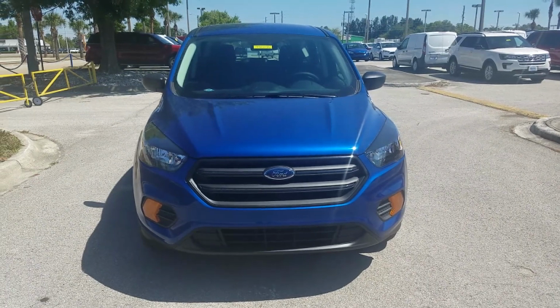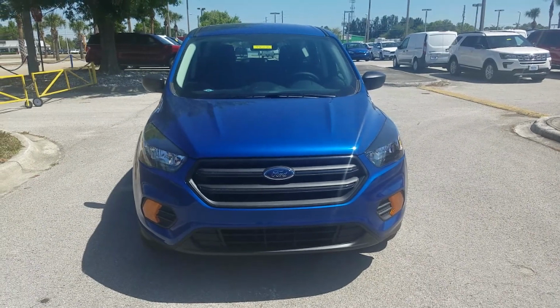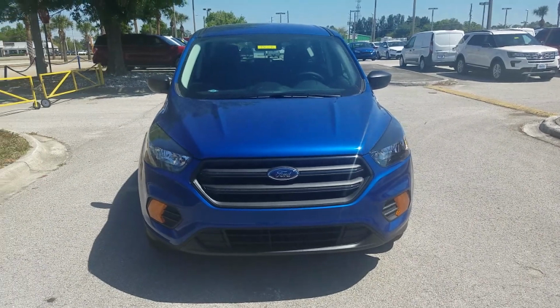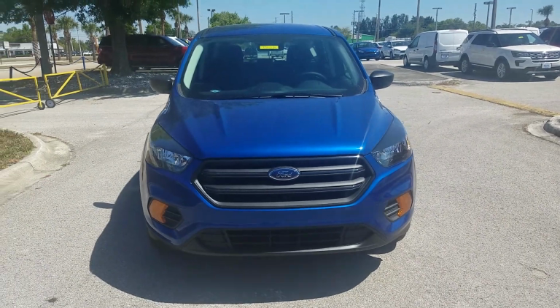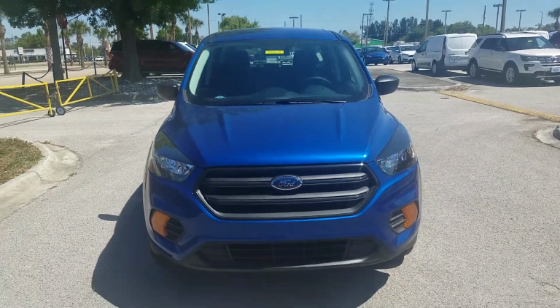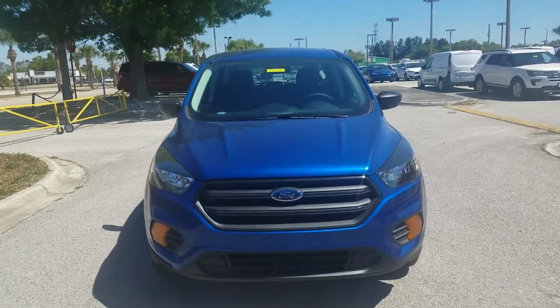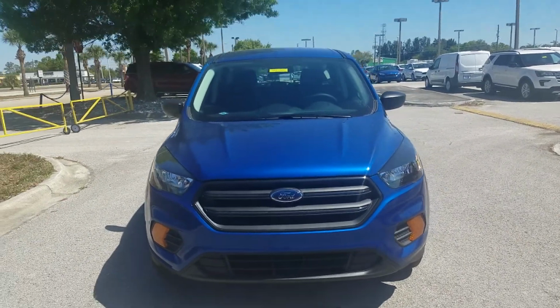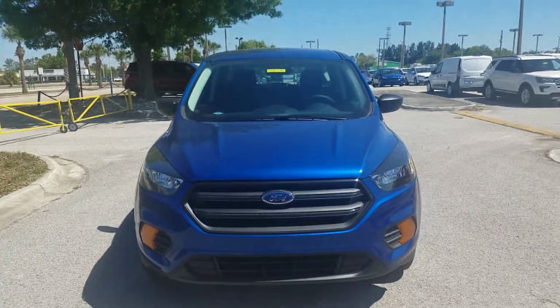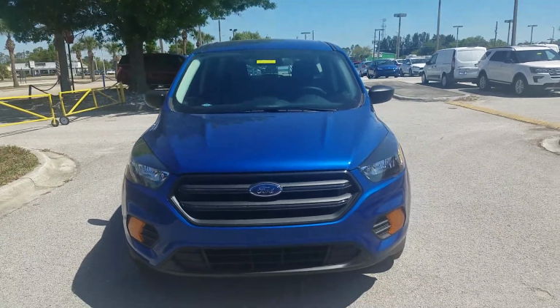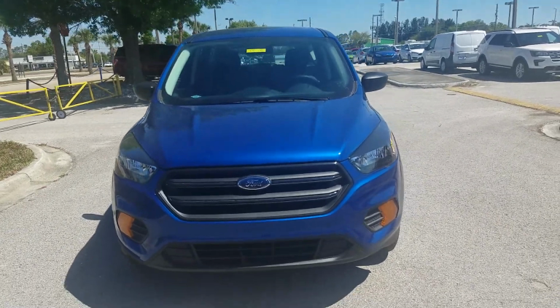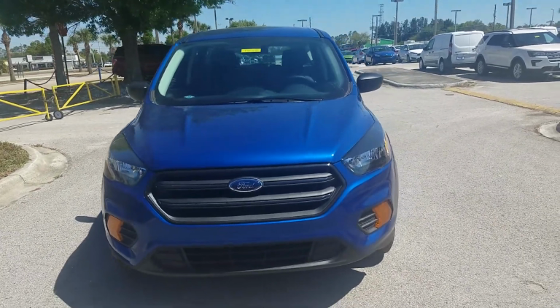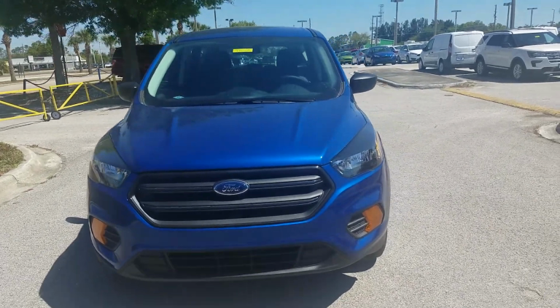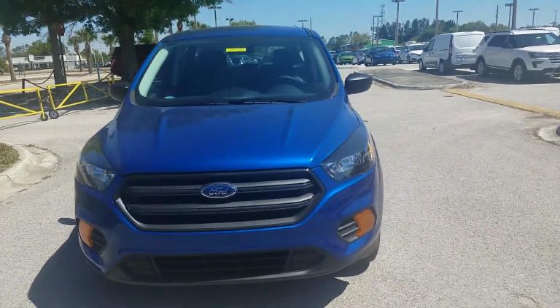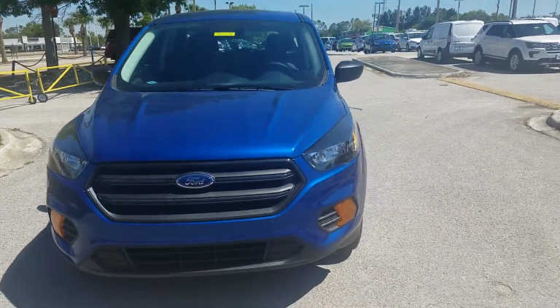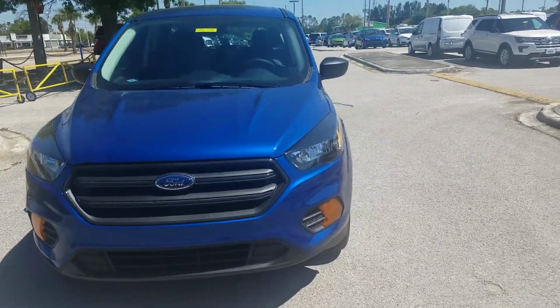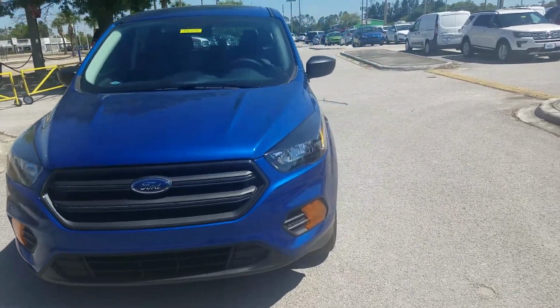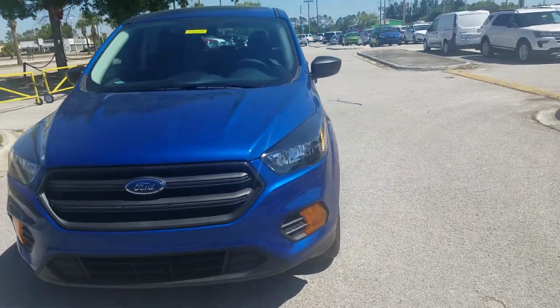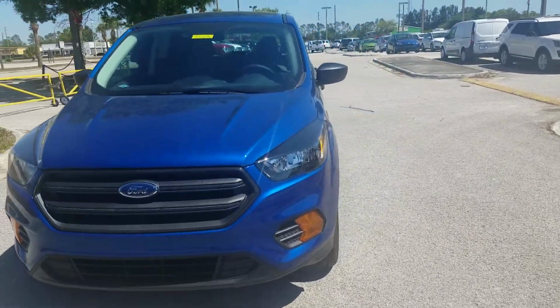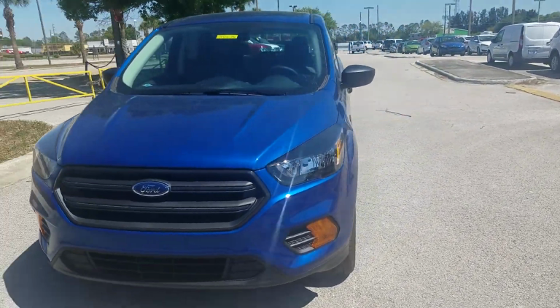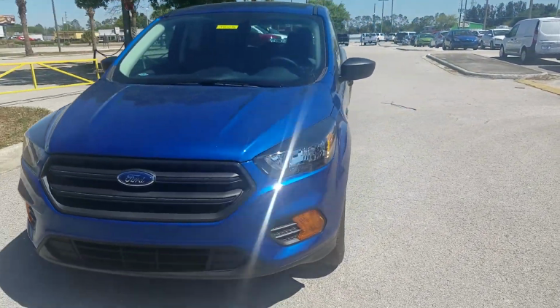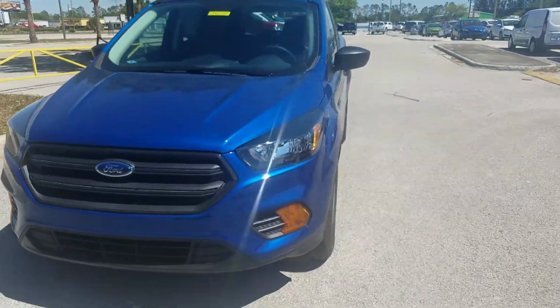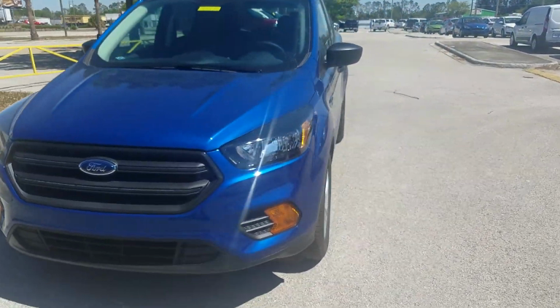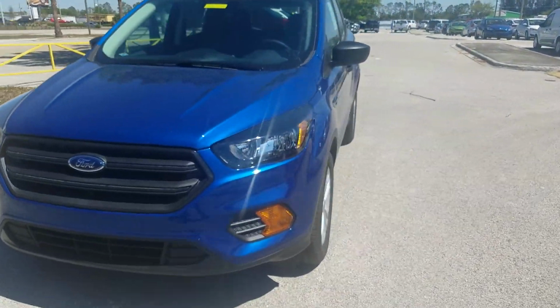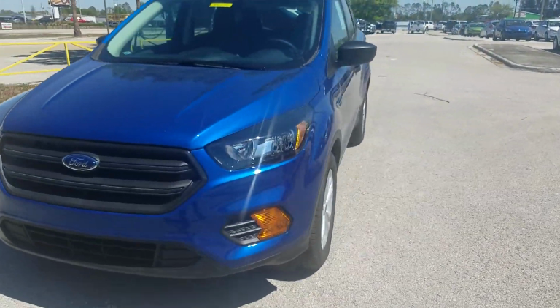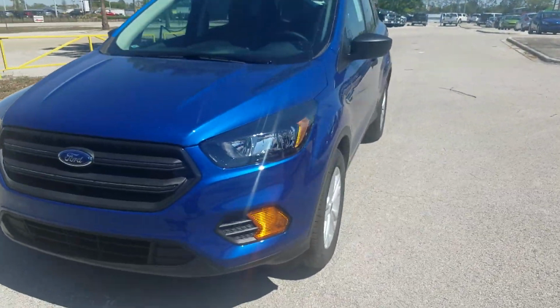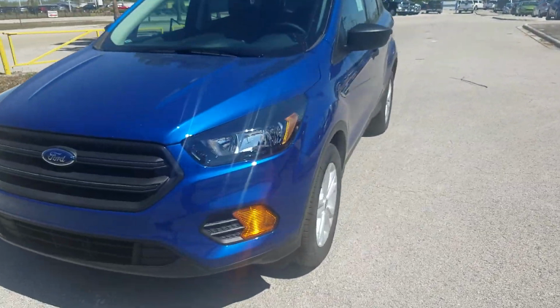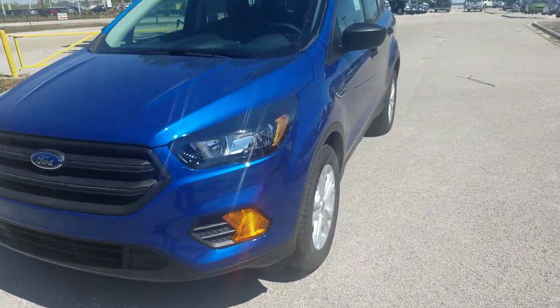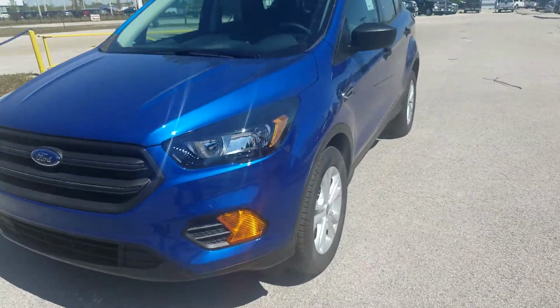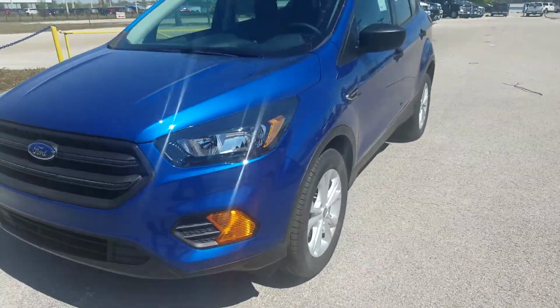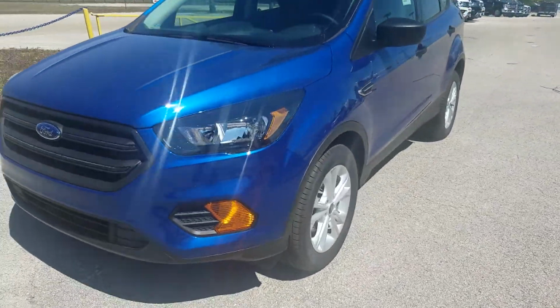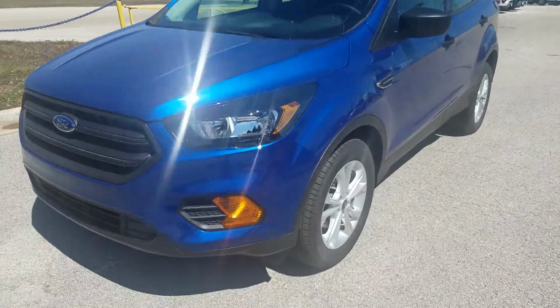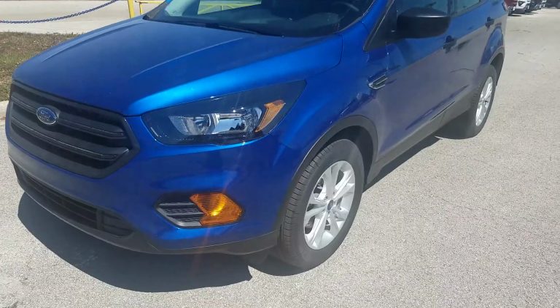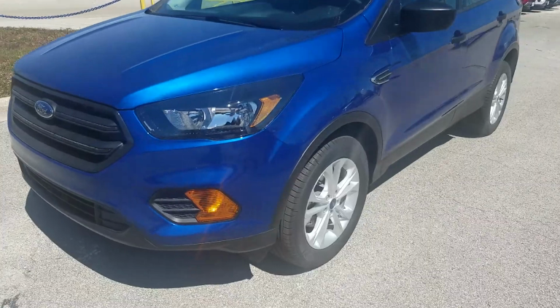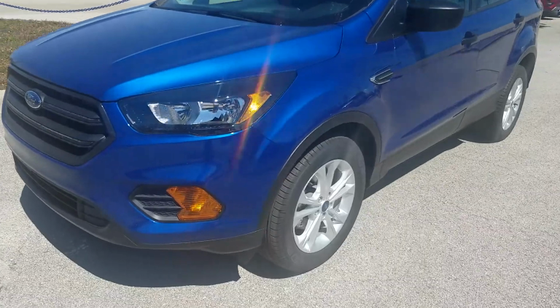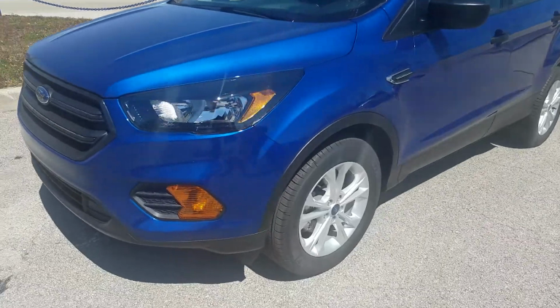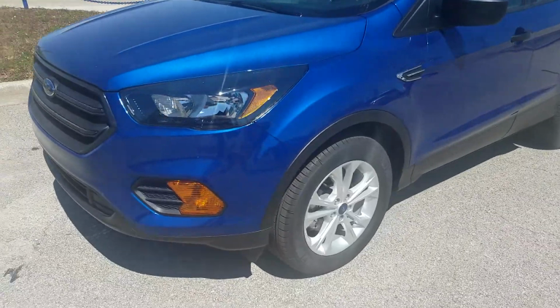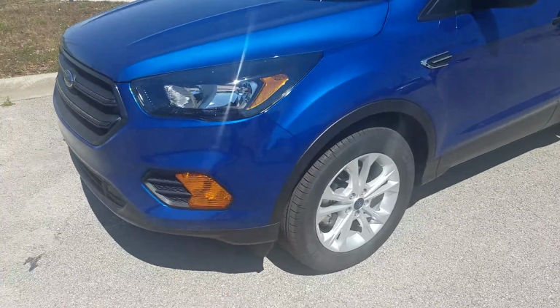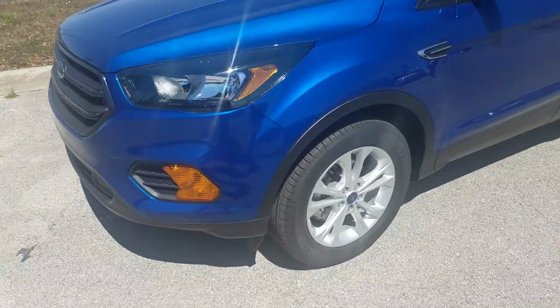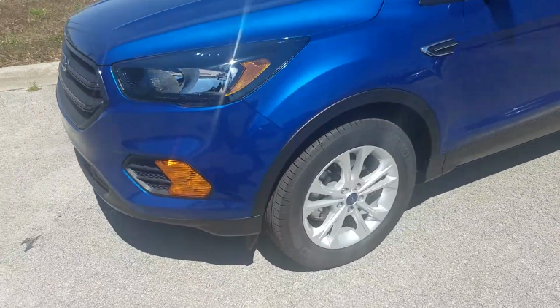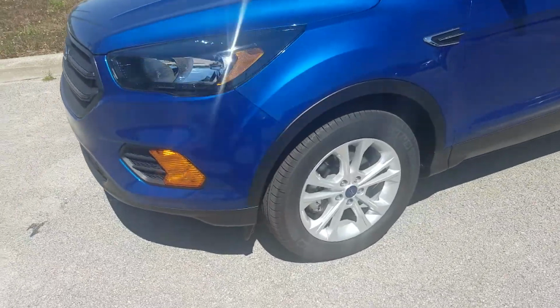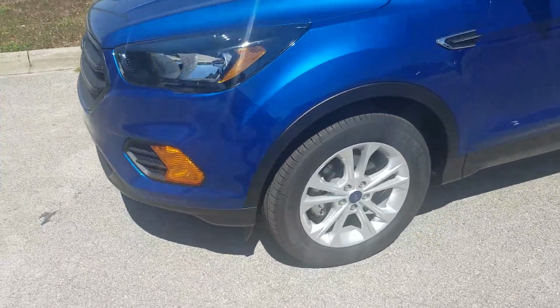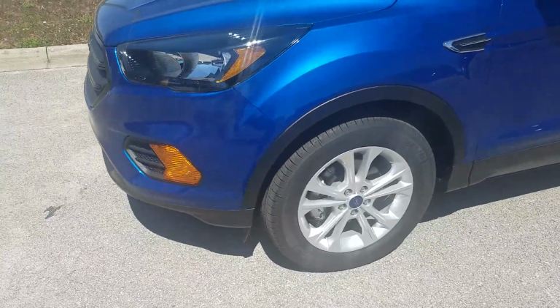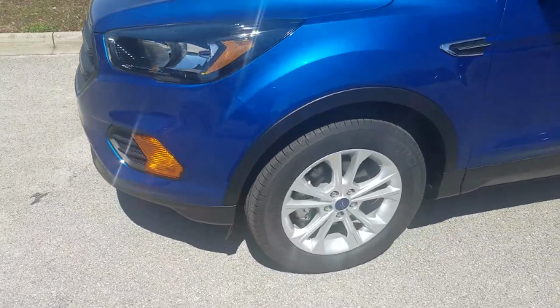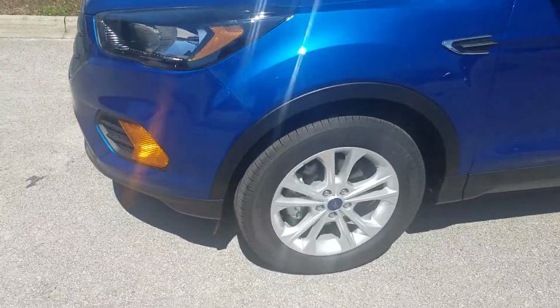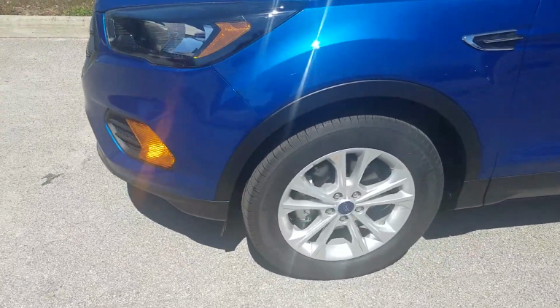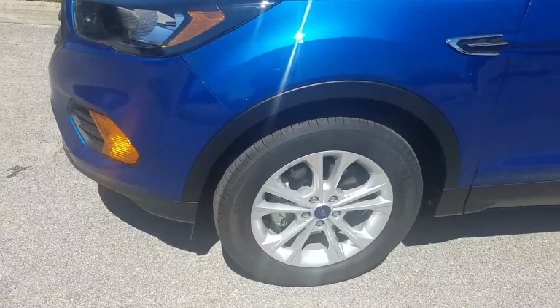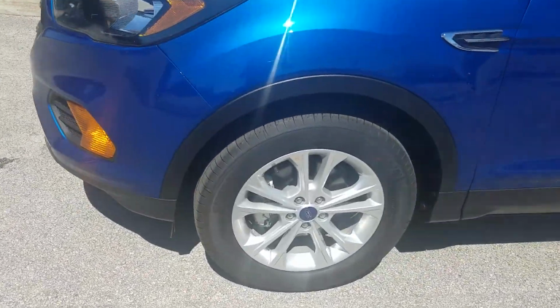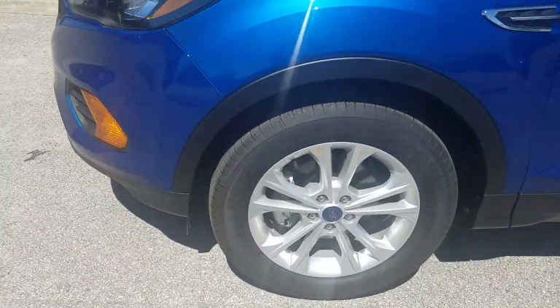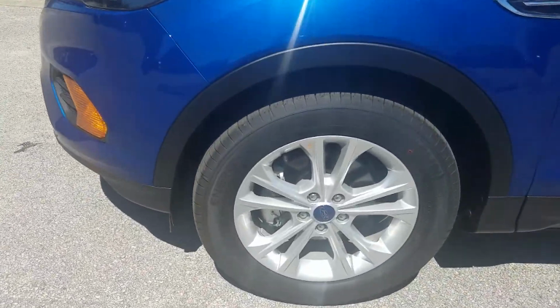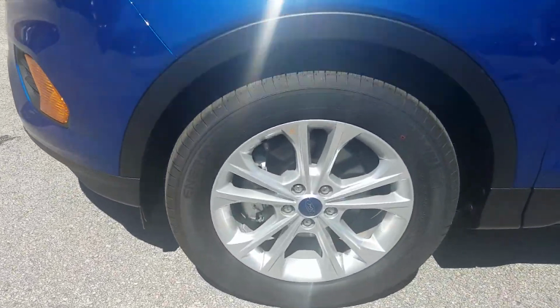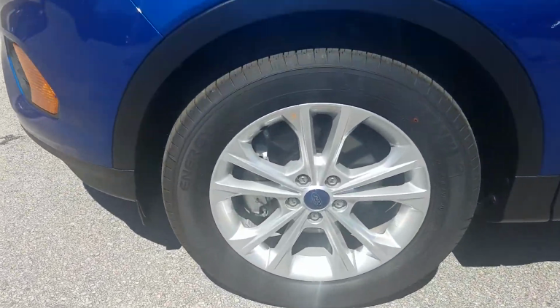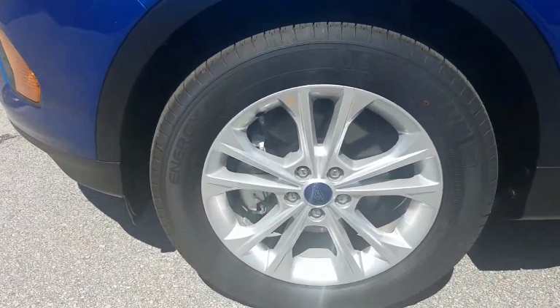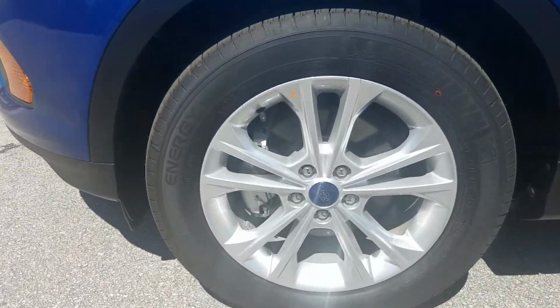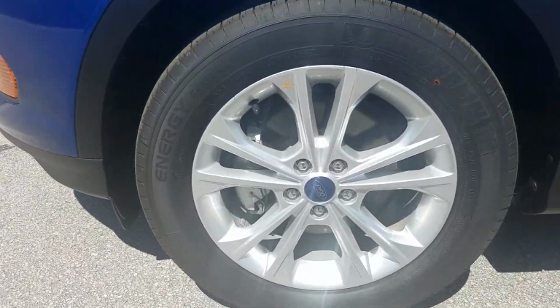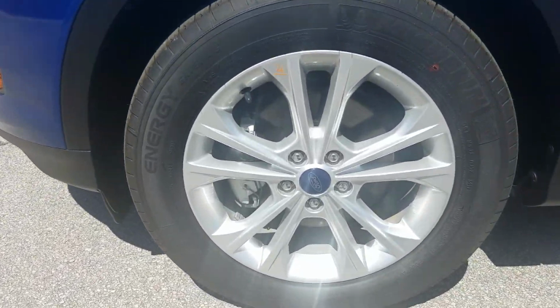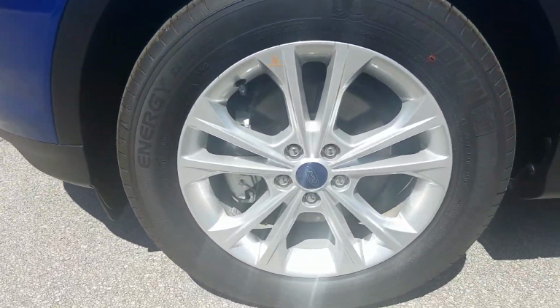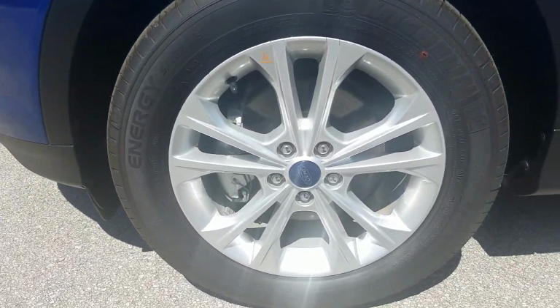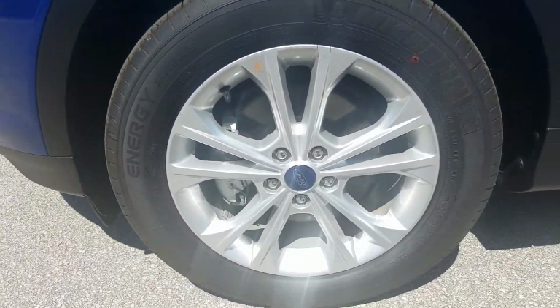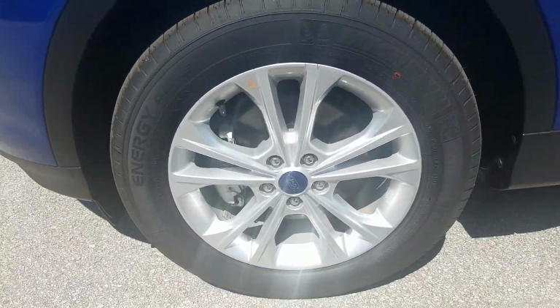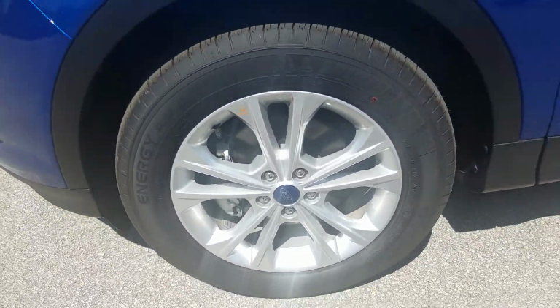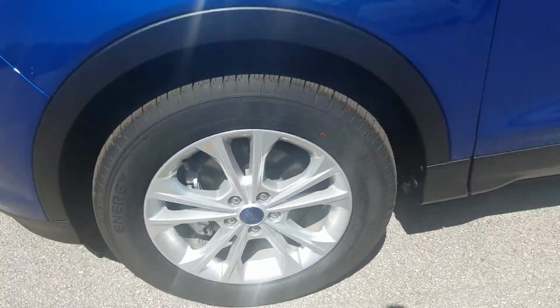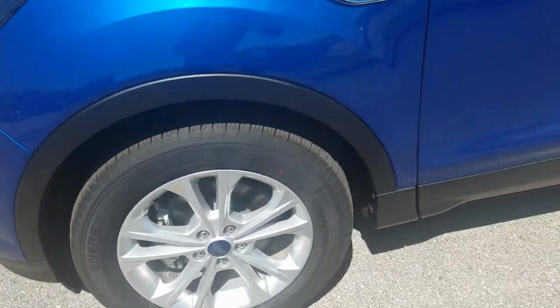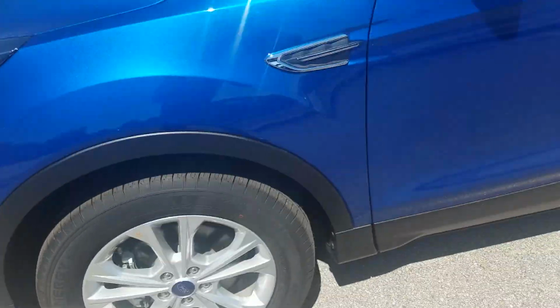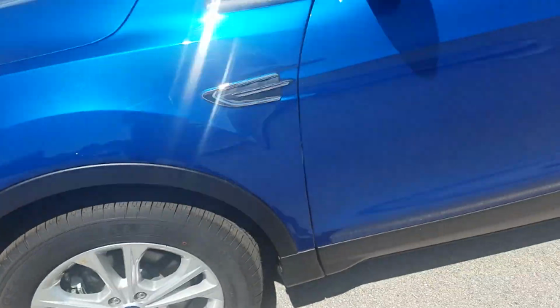Hi, Jason from Tropical Ford. This is the 2018 Escape S. Alloy wheels.